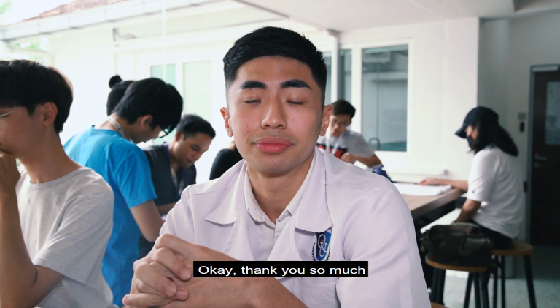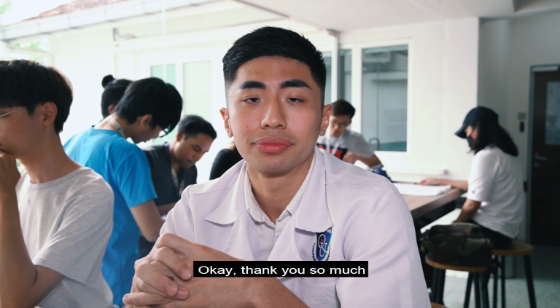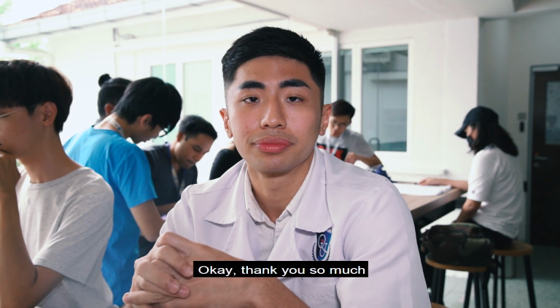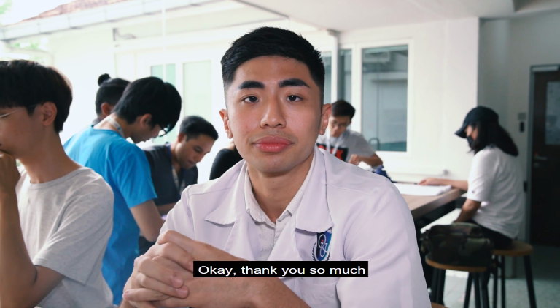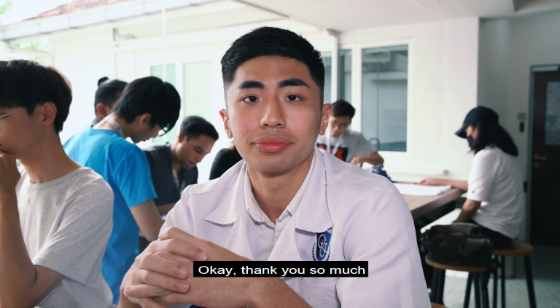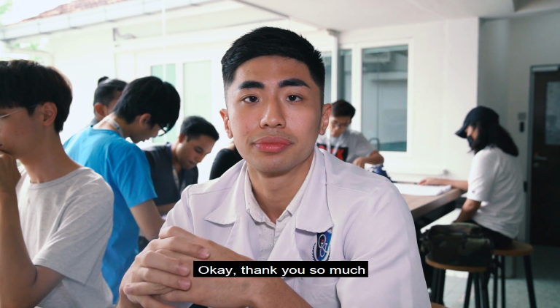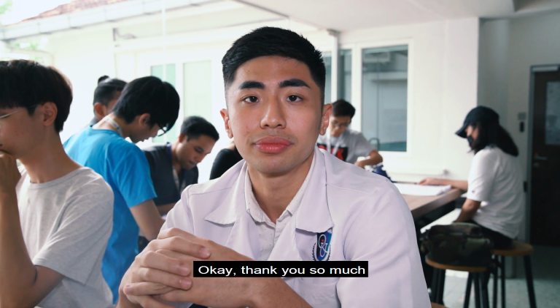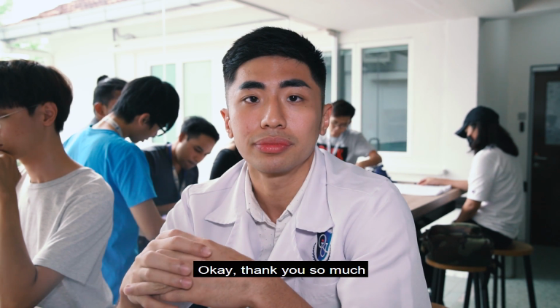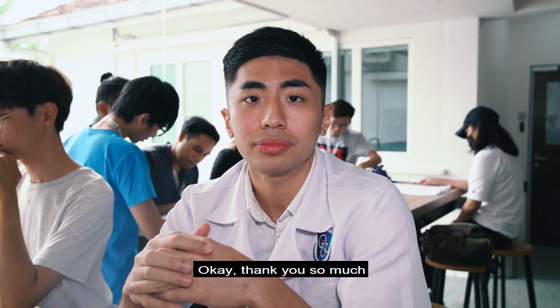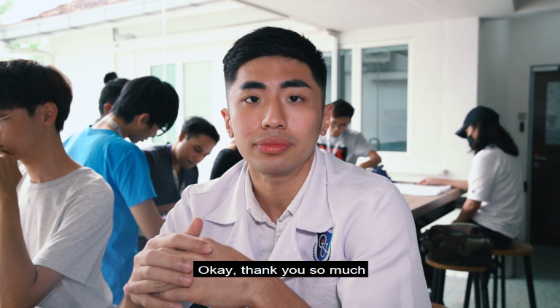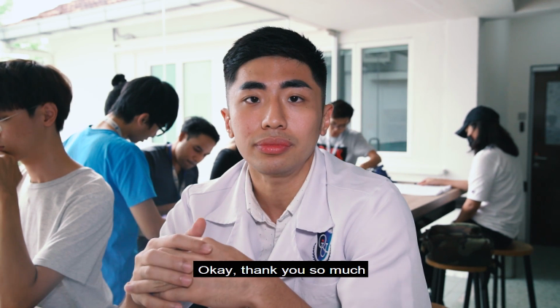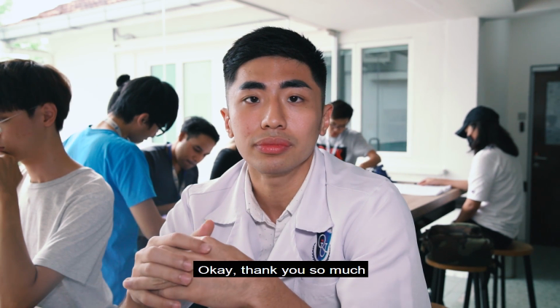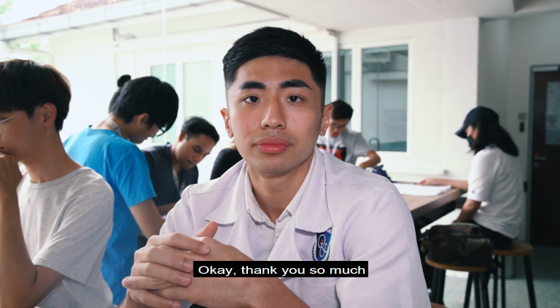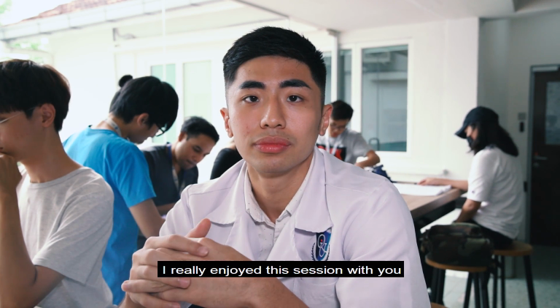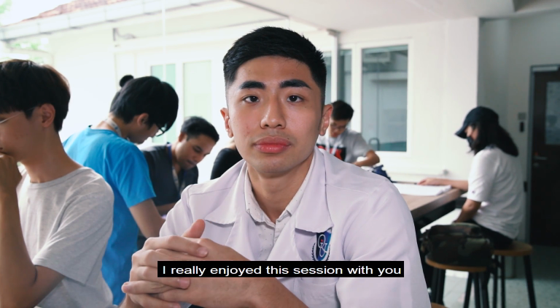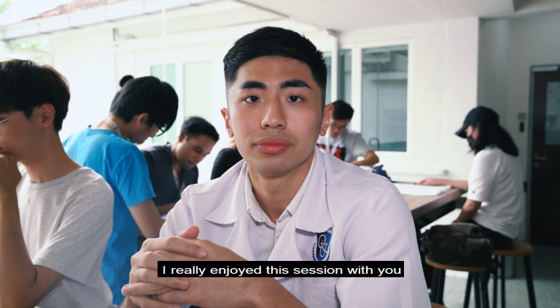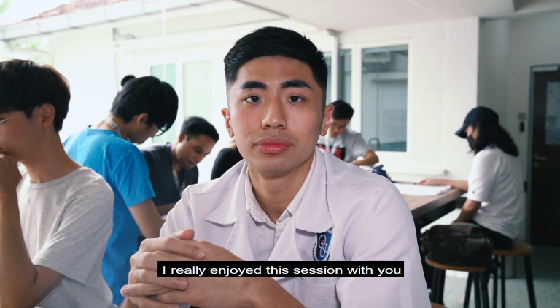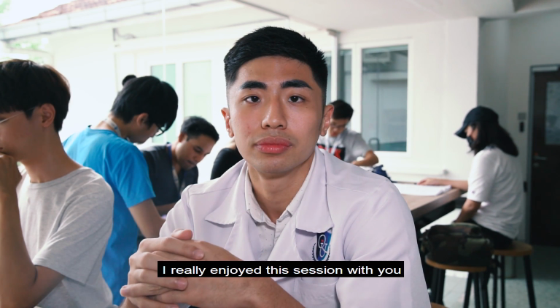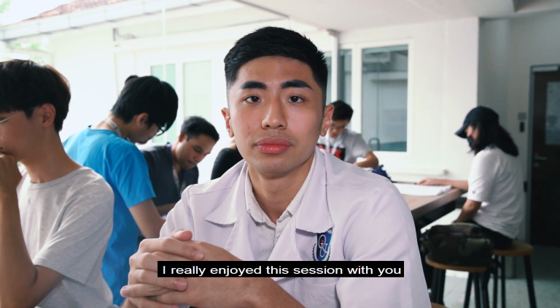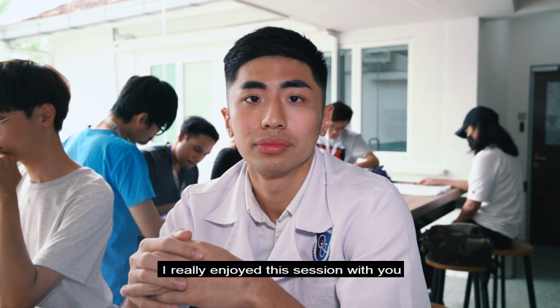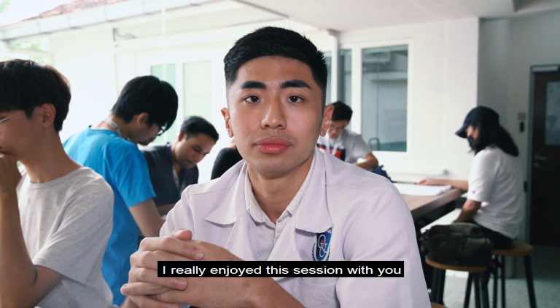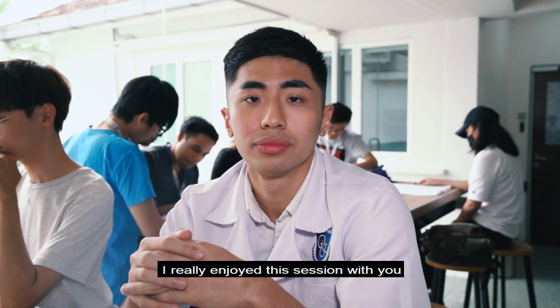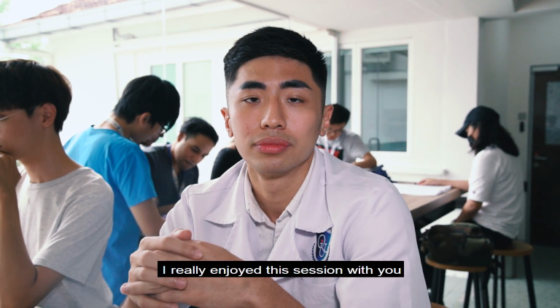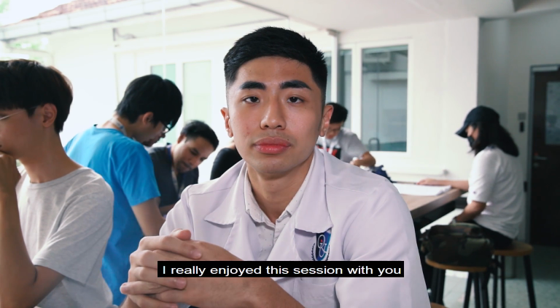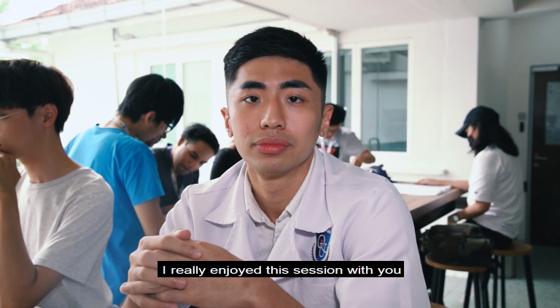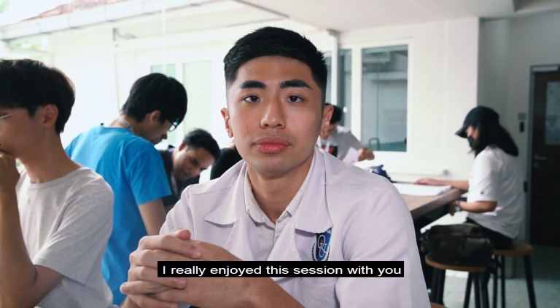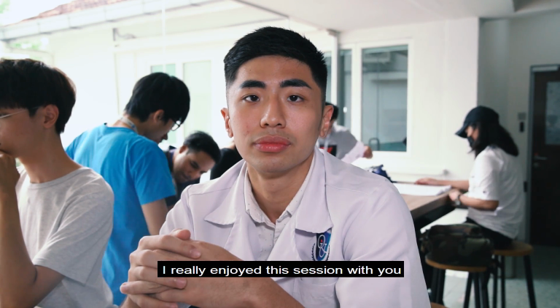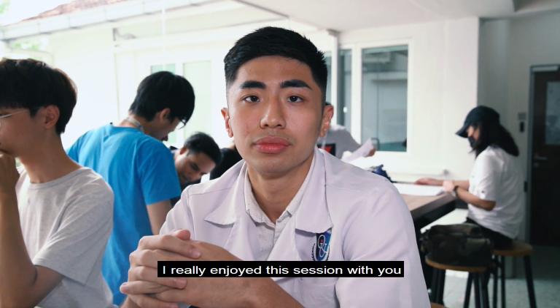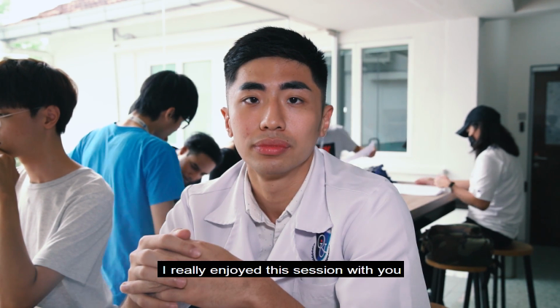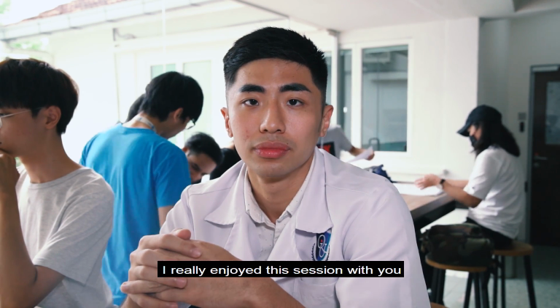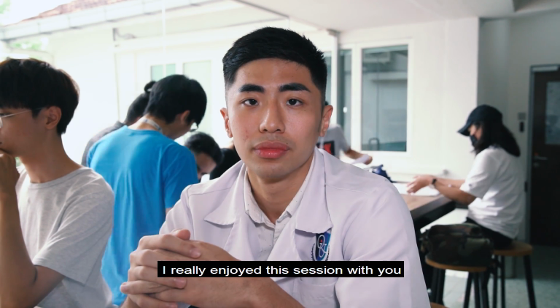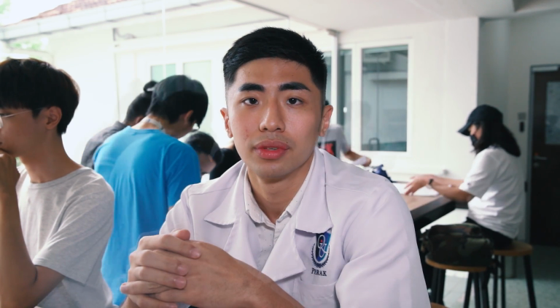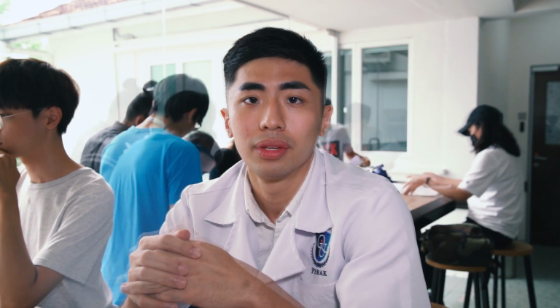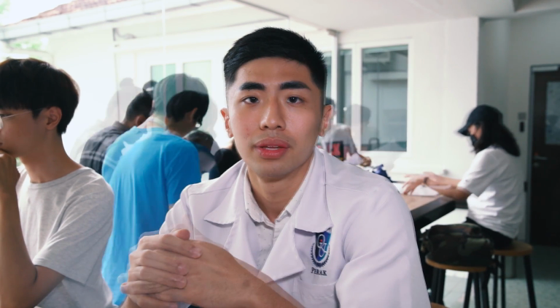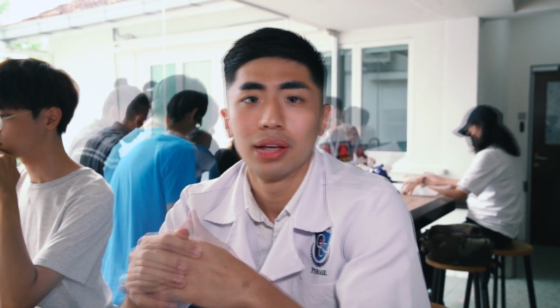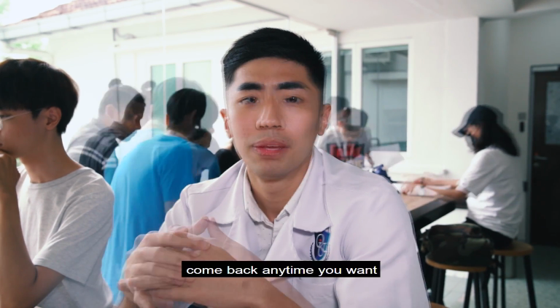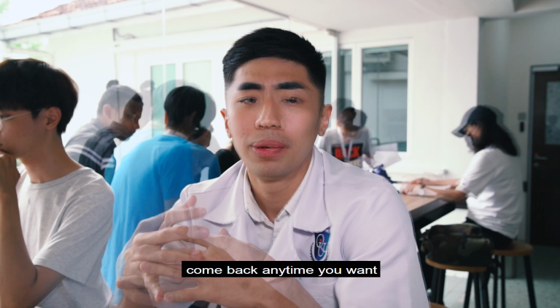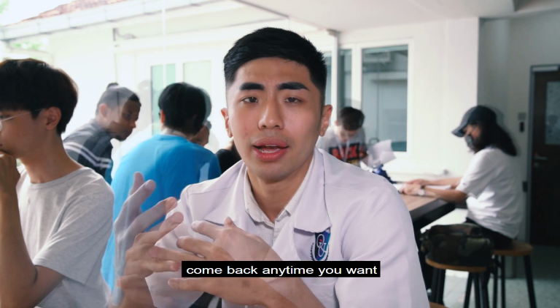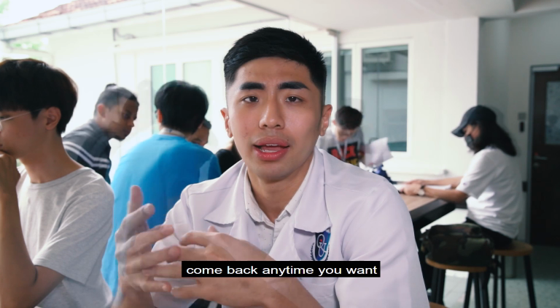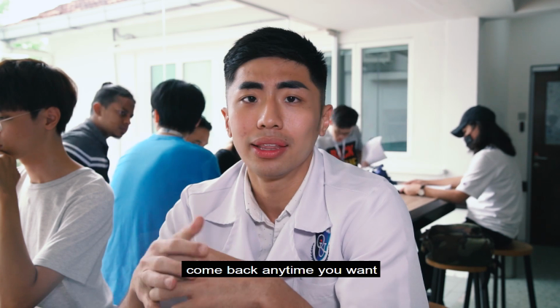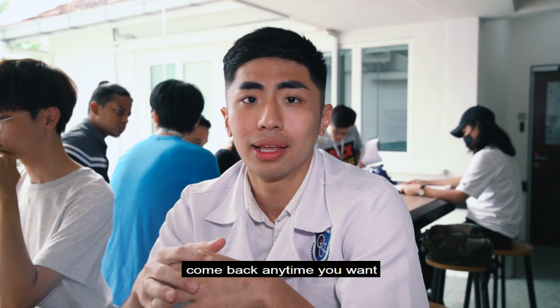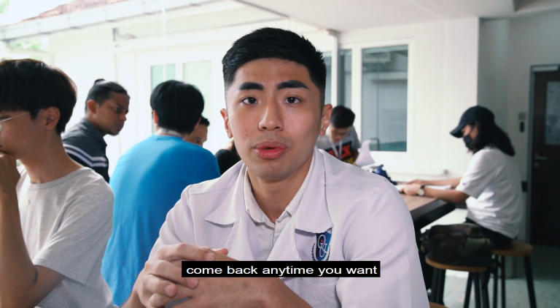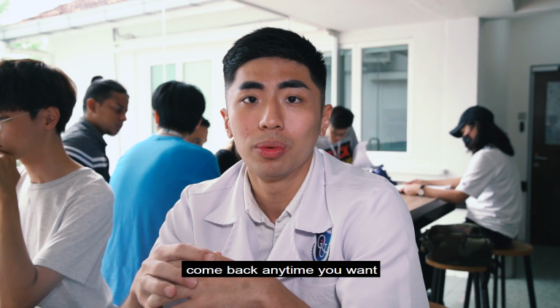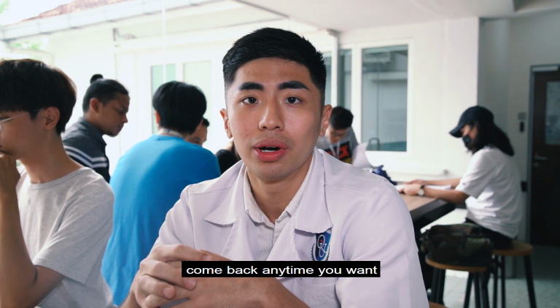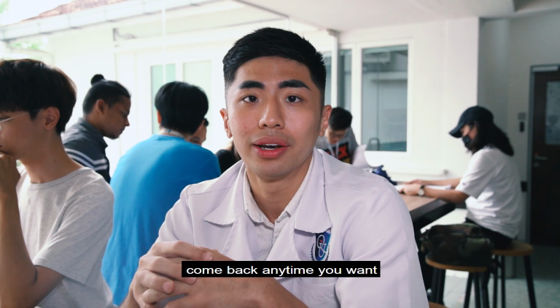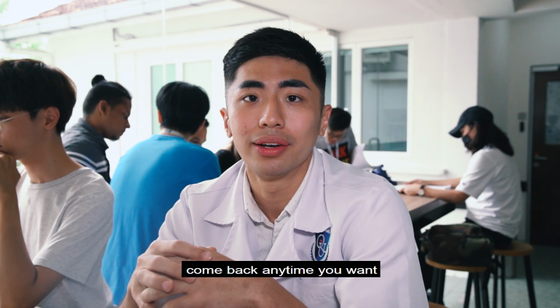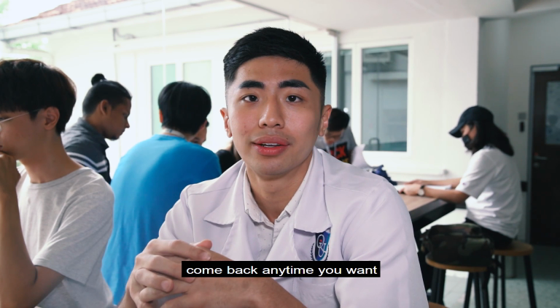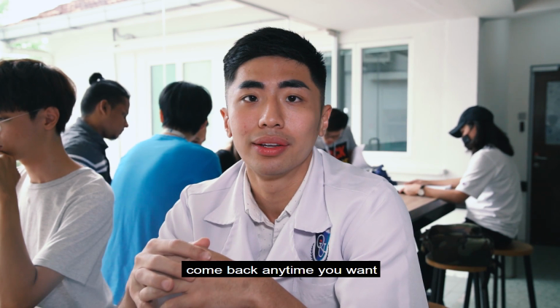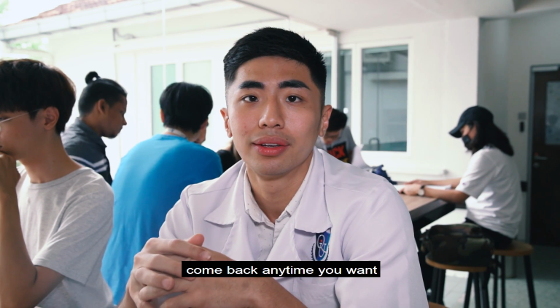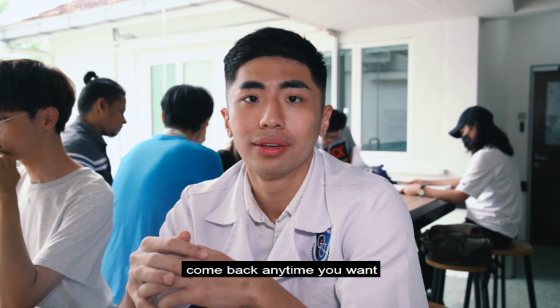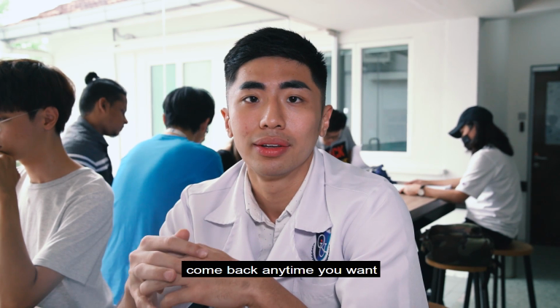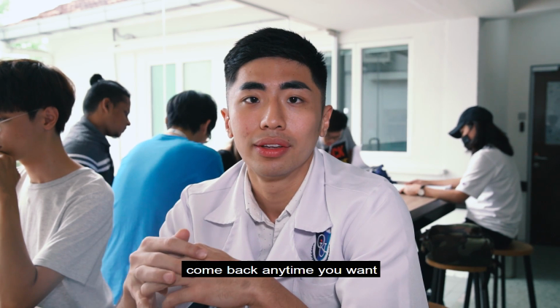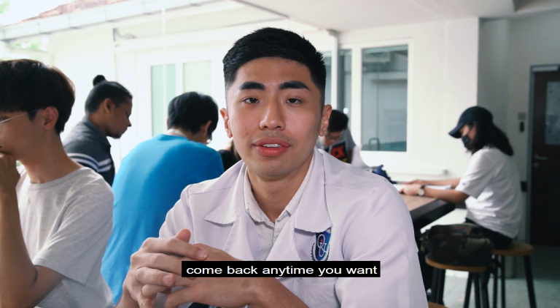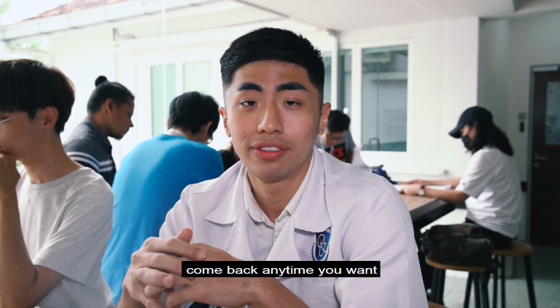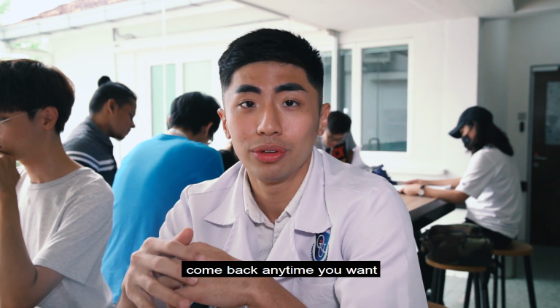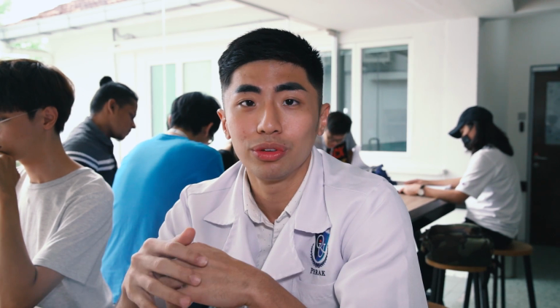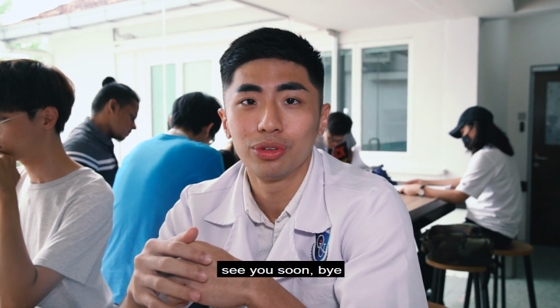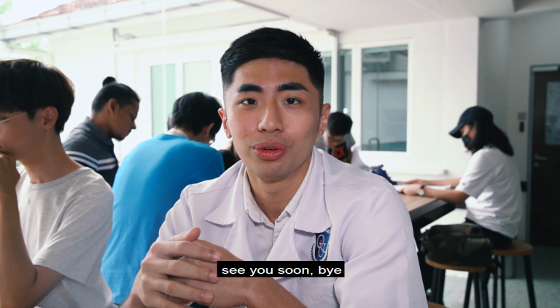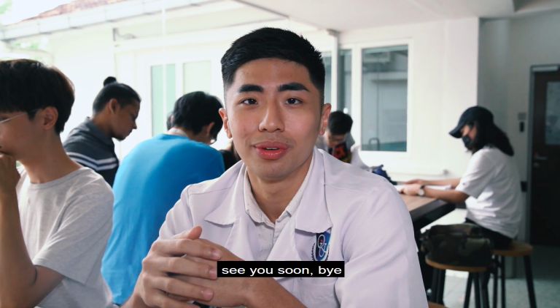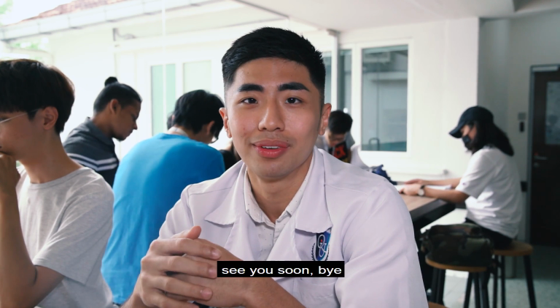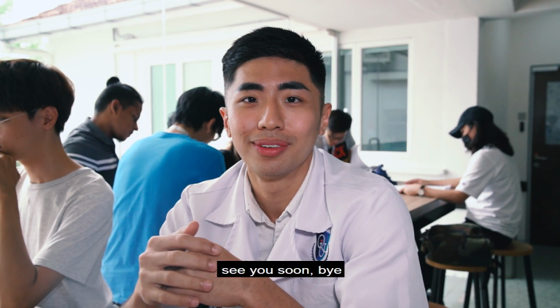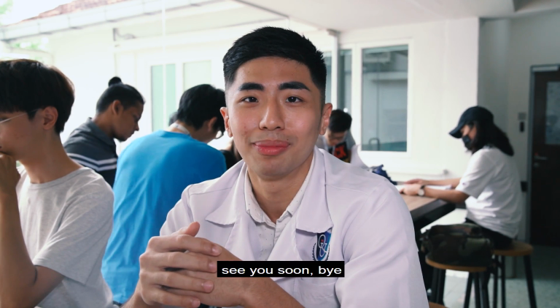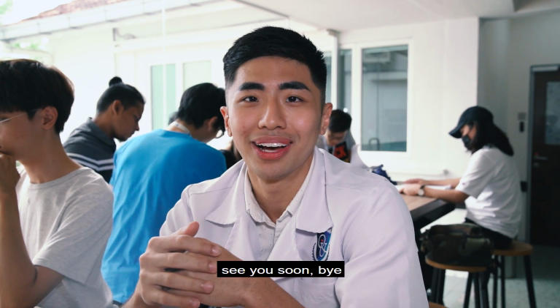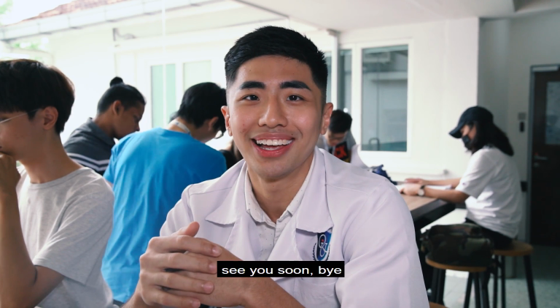Thank you so much. I really enjoyed this session with you. Come back anytime you want. See you soon. Bye.